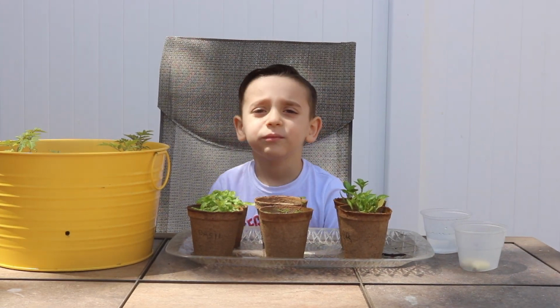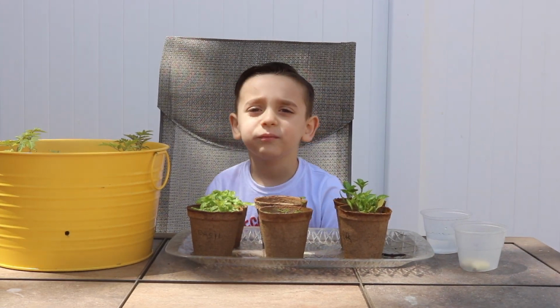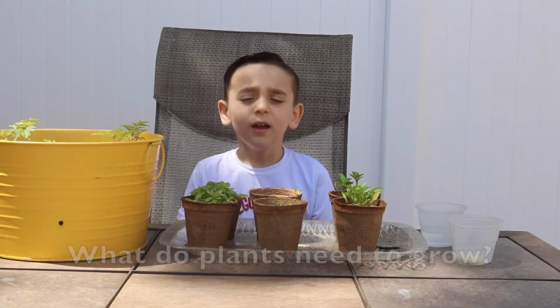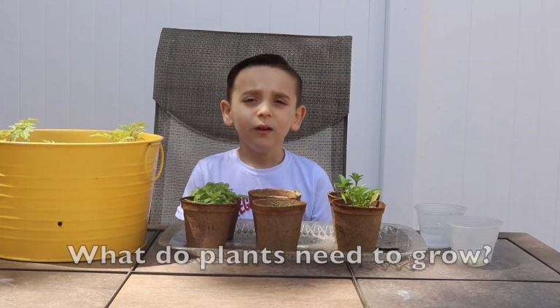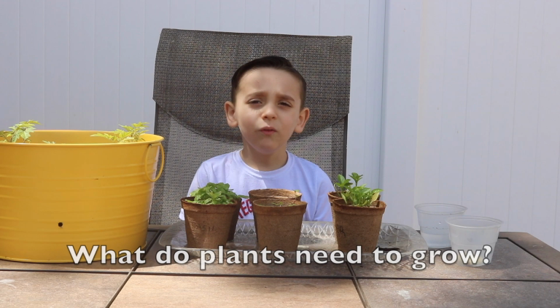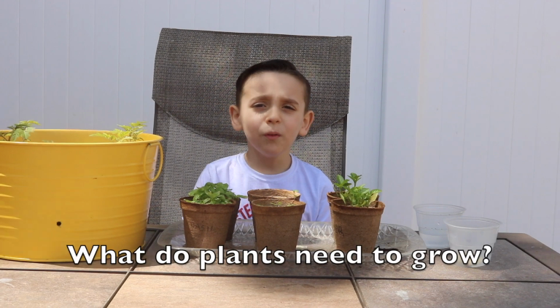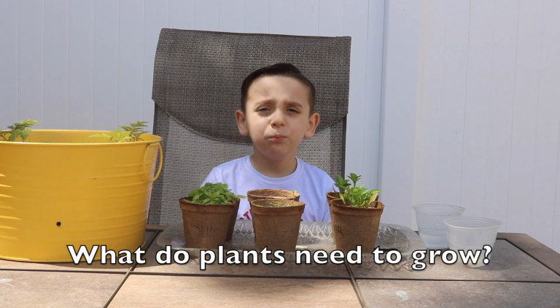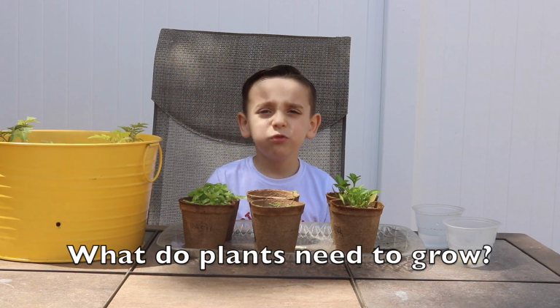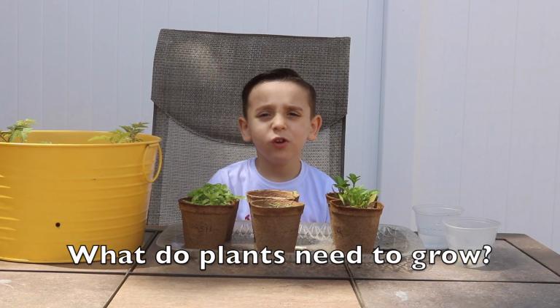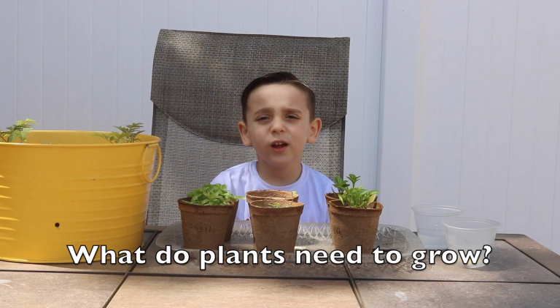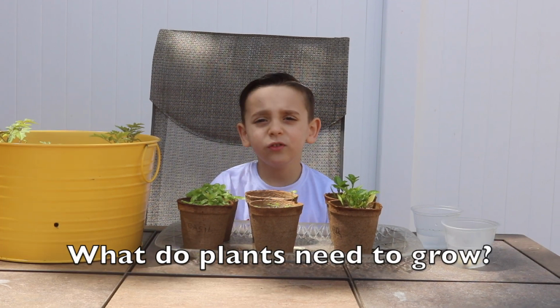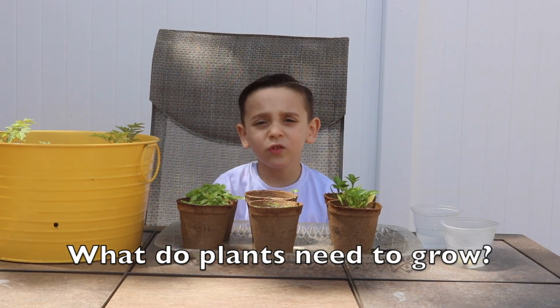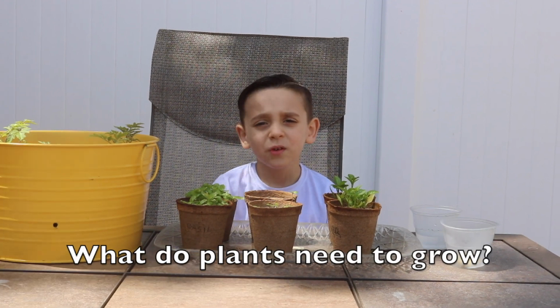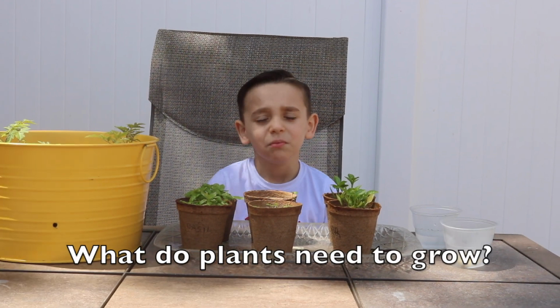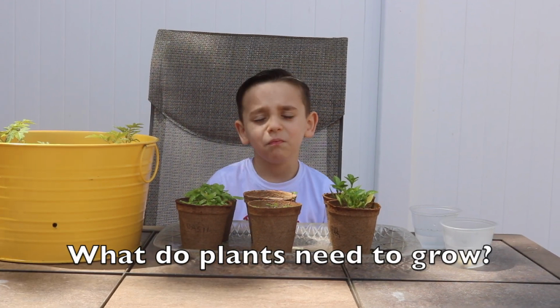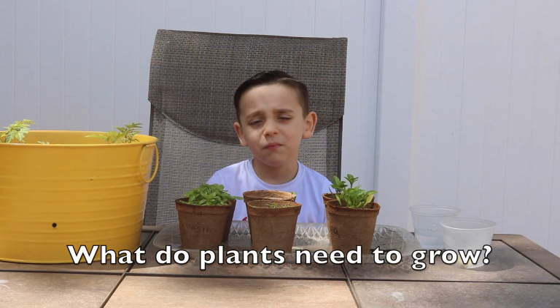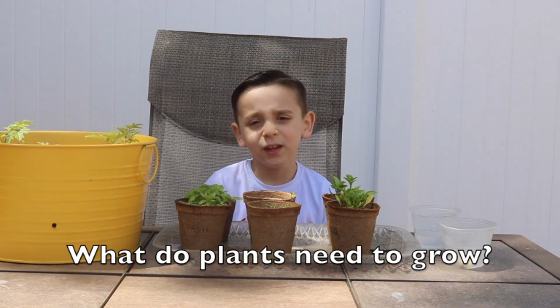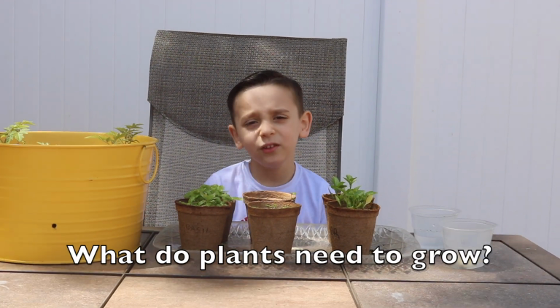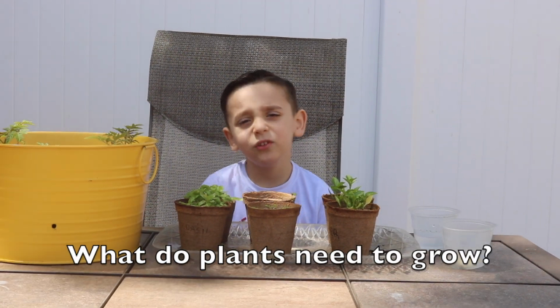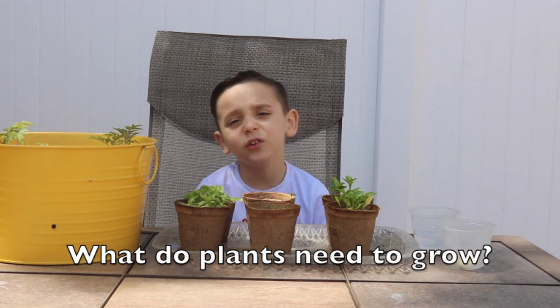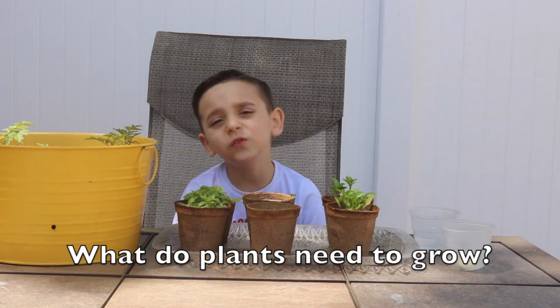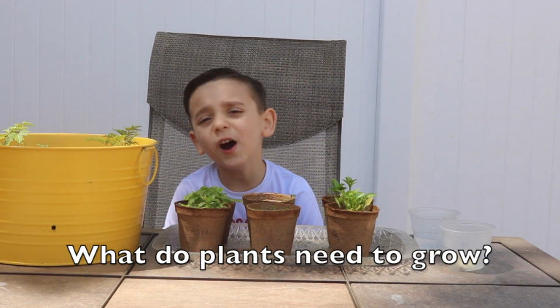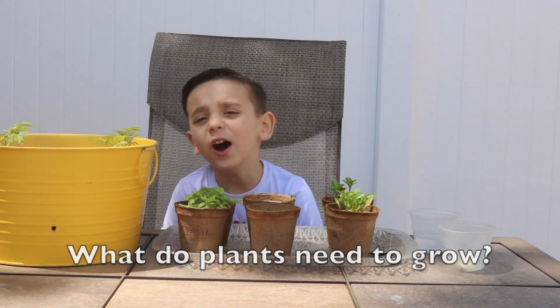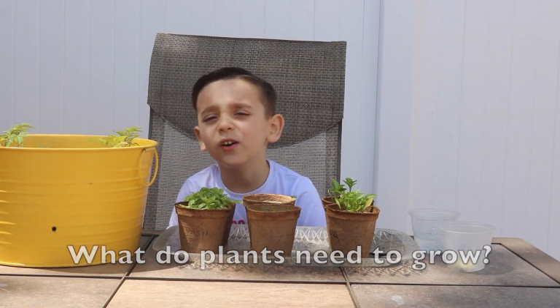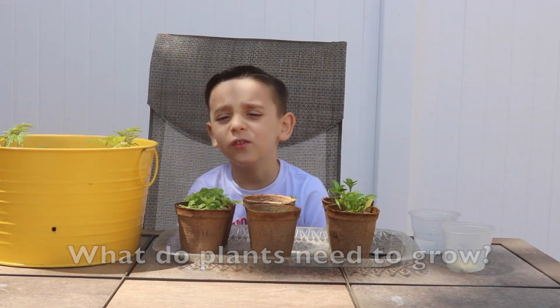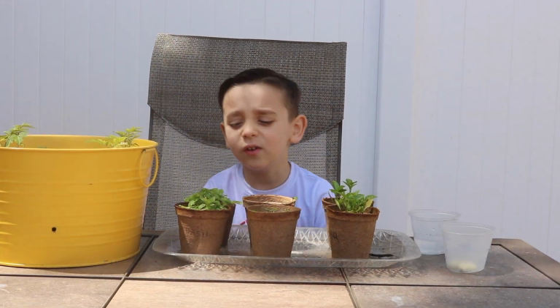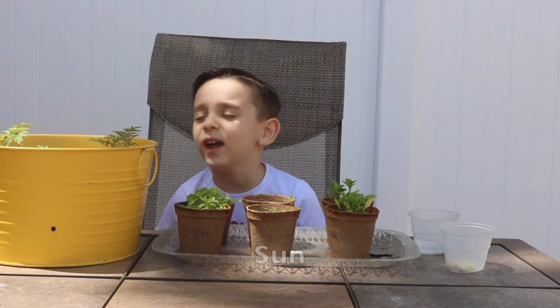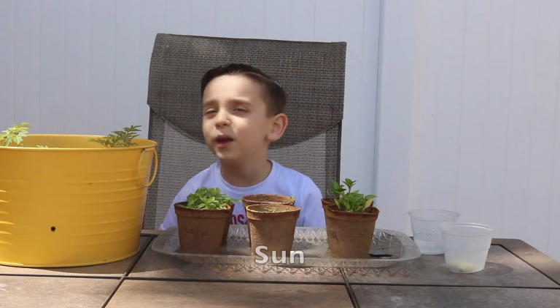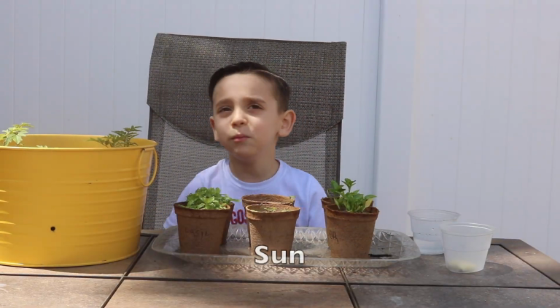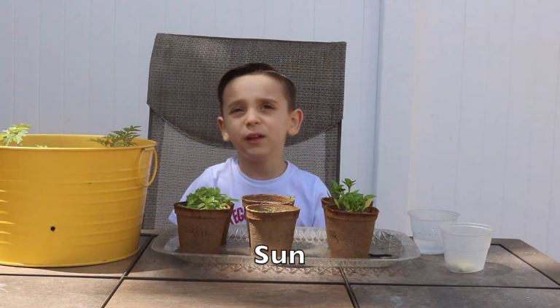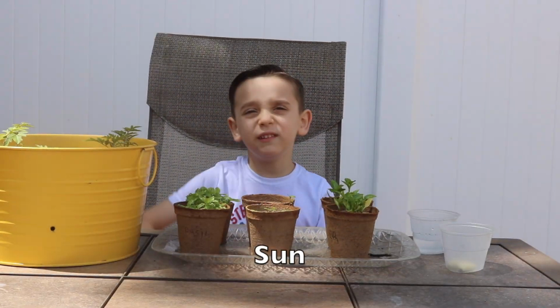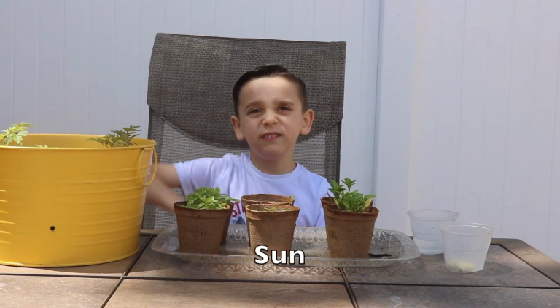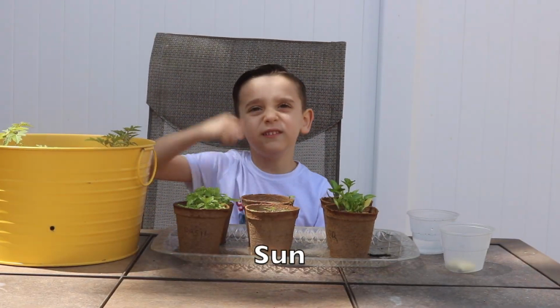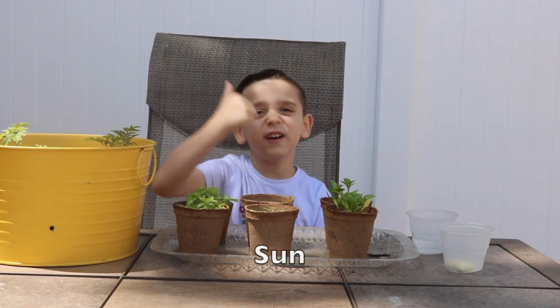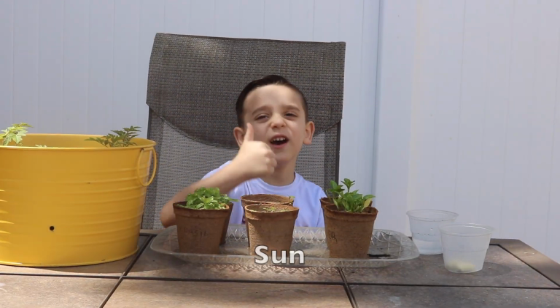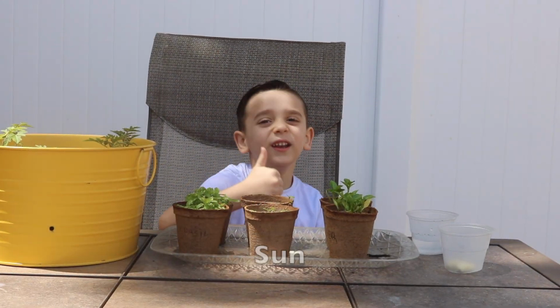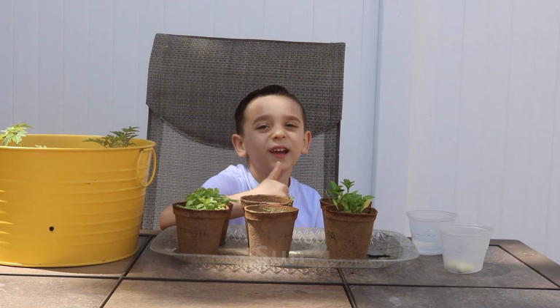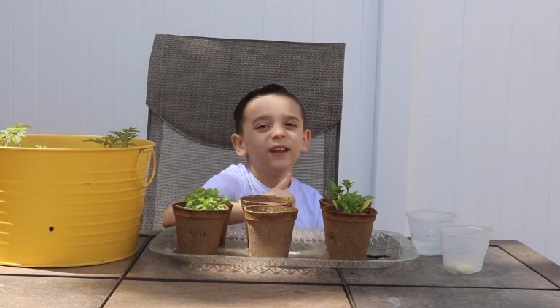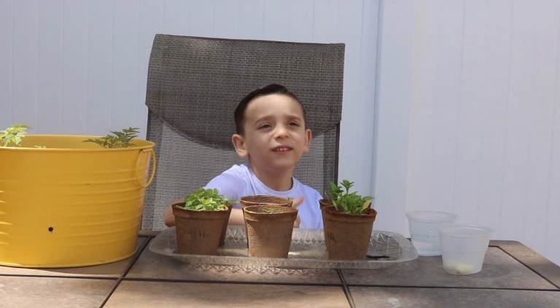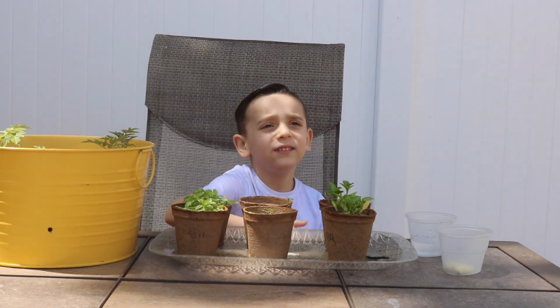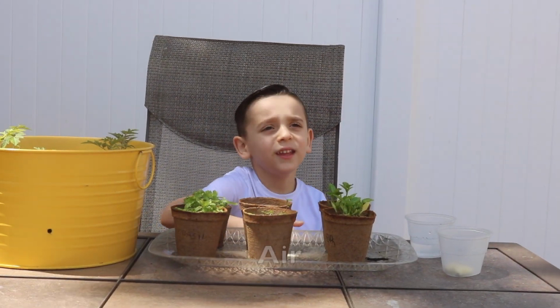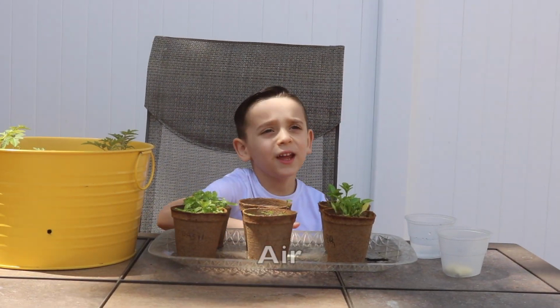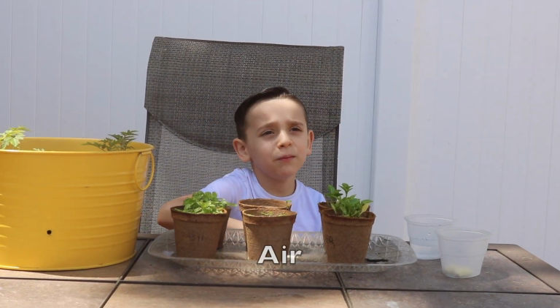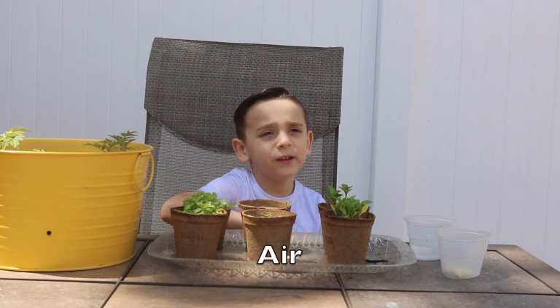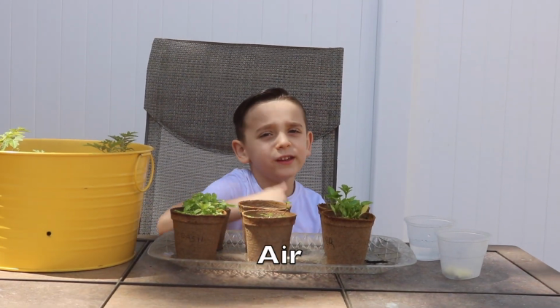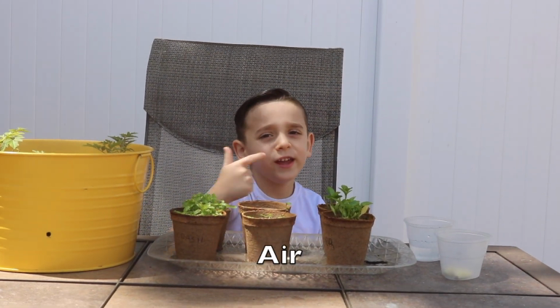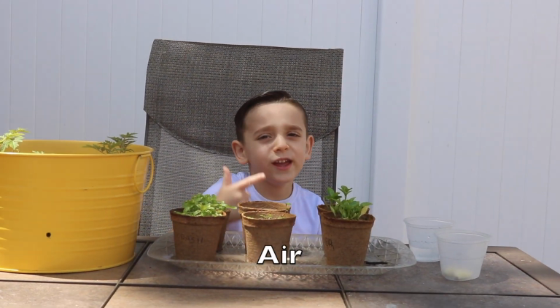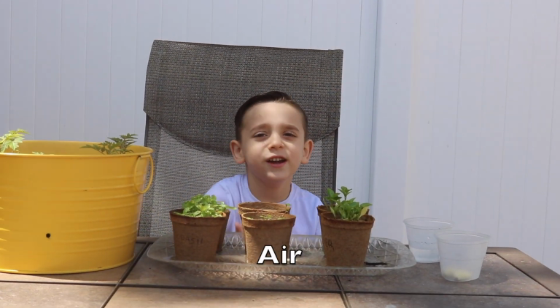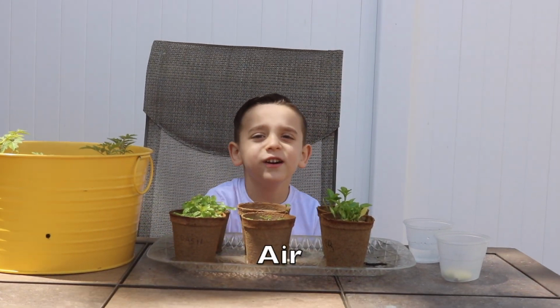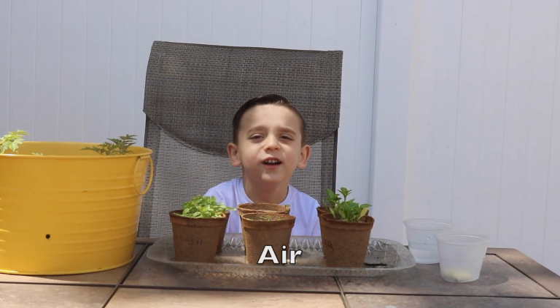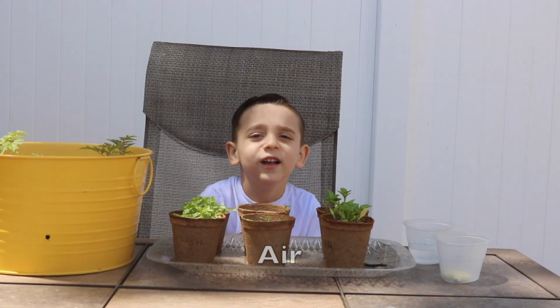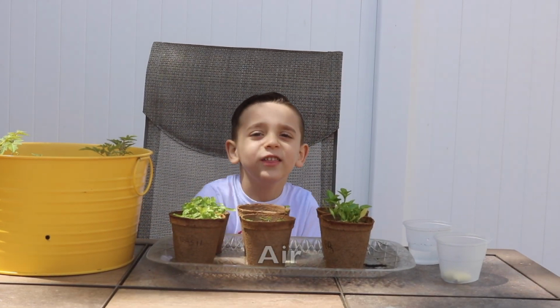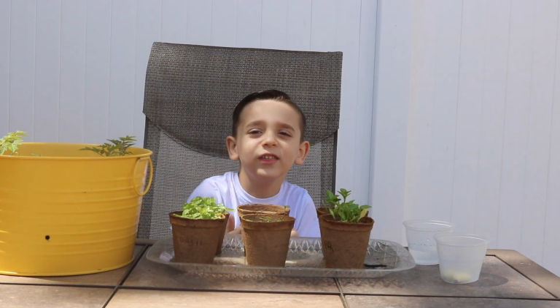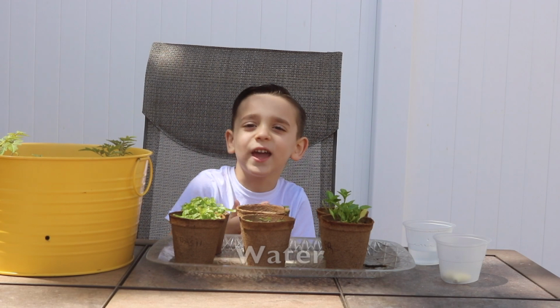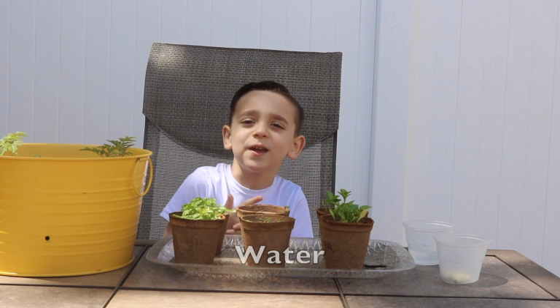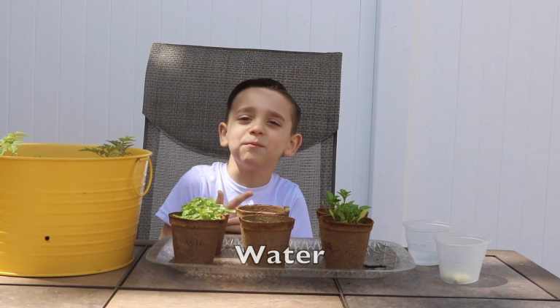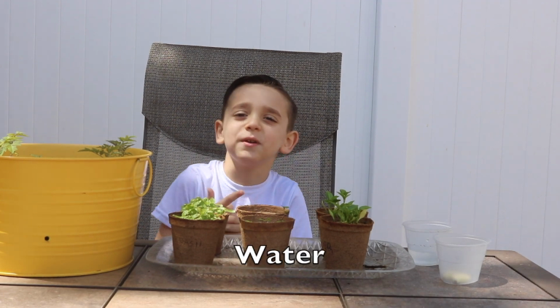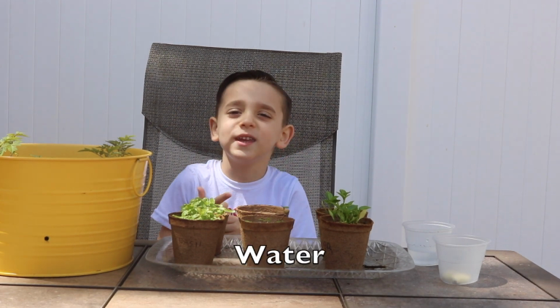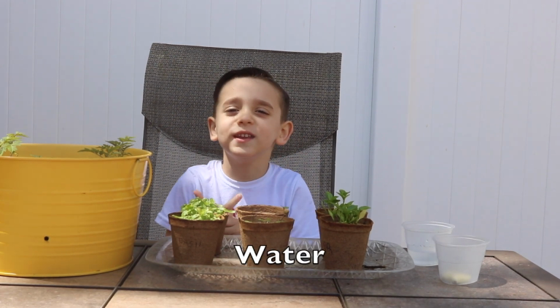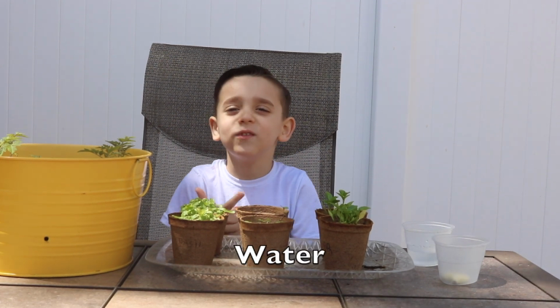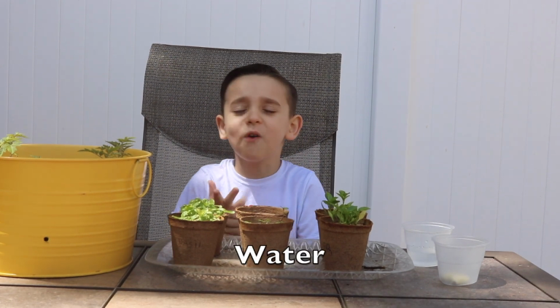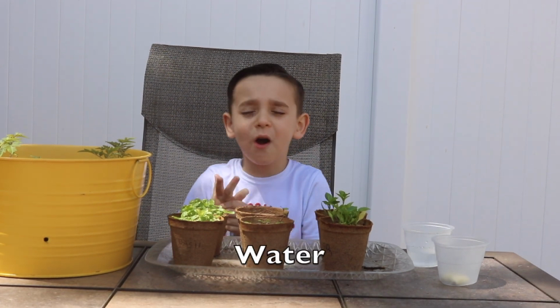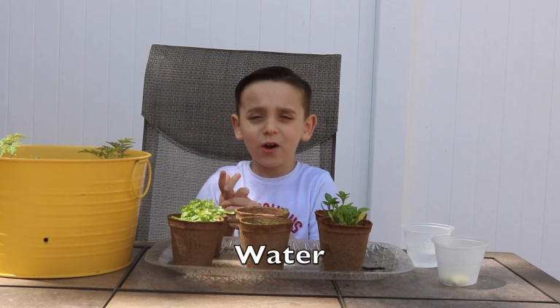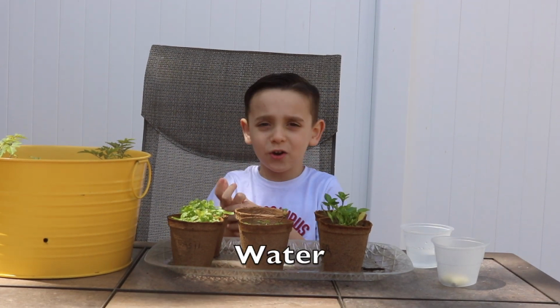What do plants need to grow? They need sun, they need air, they need water.